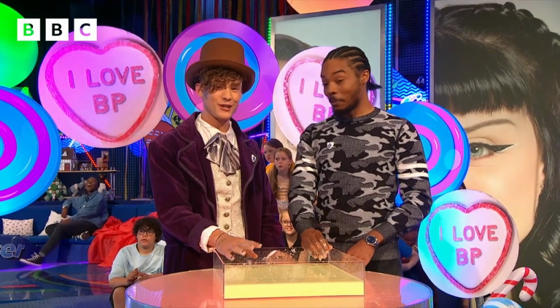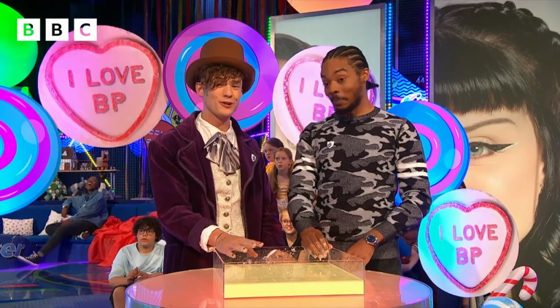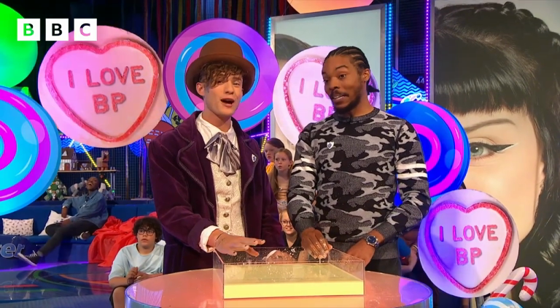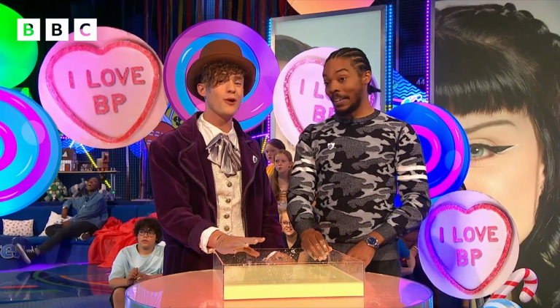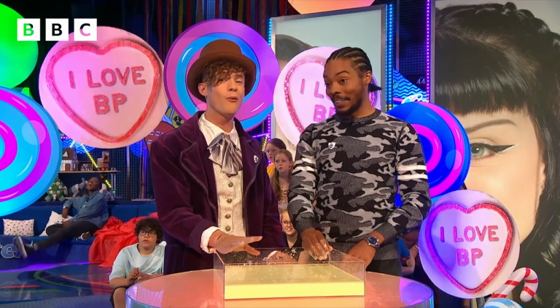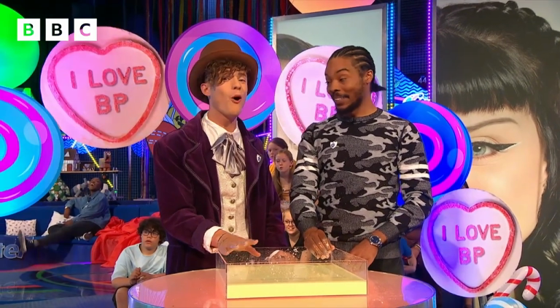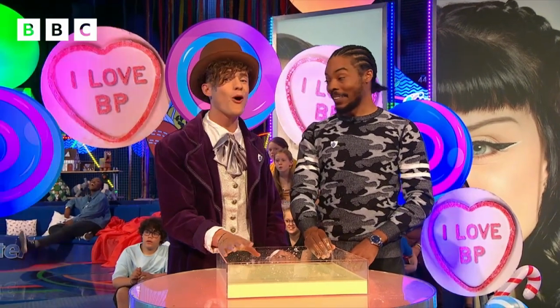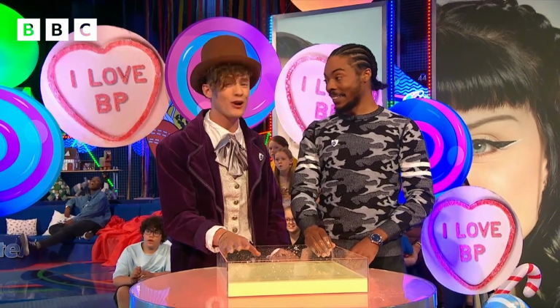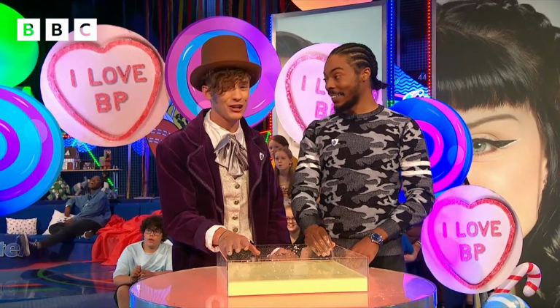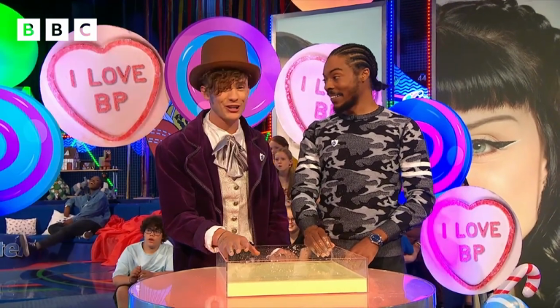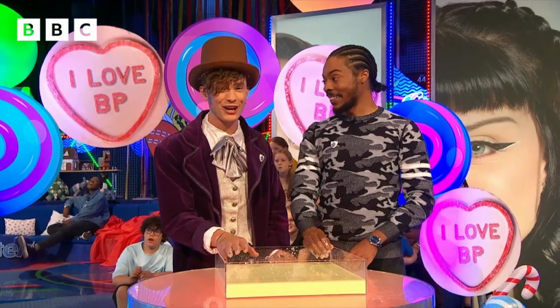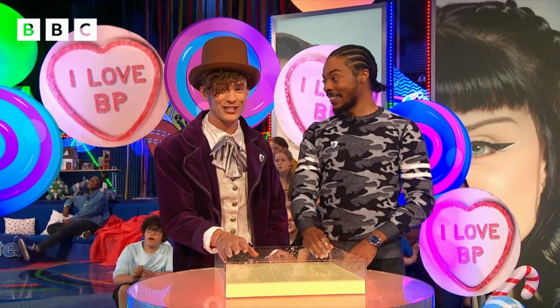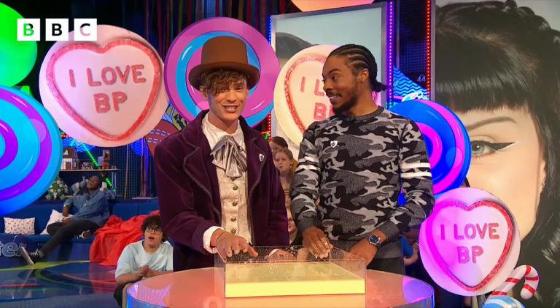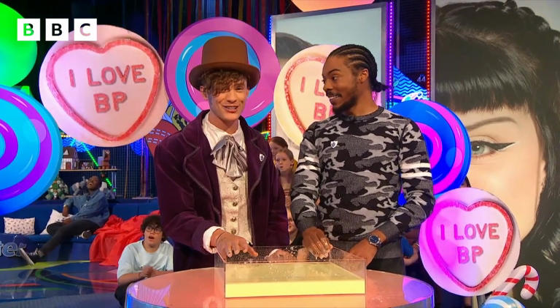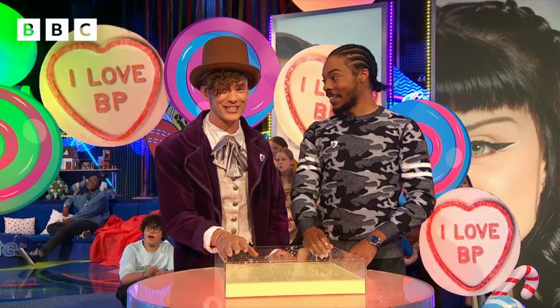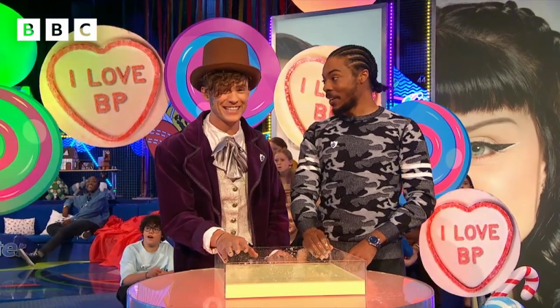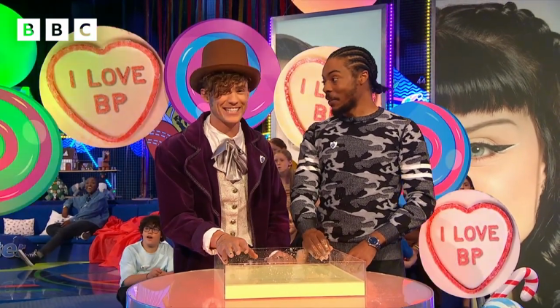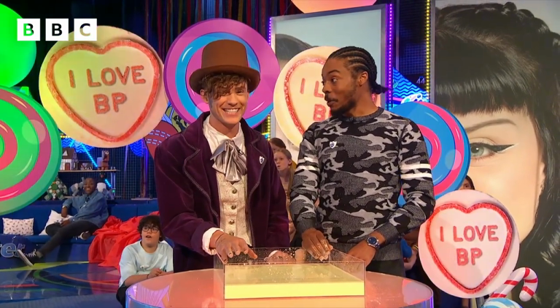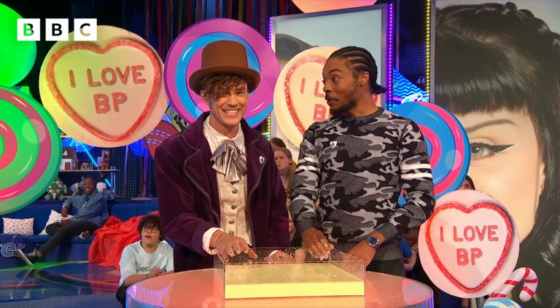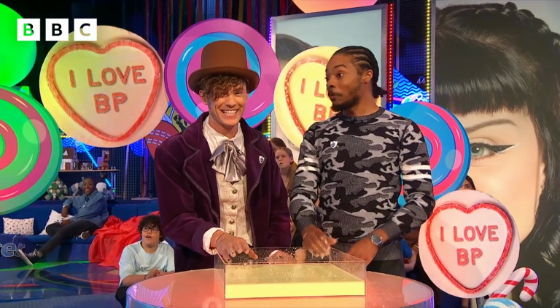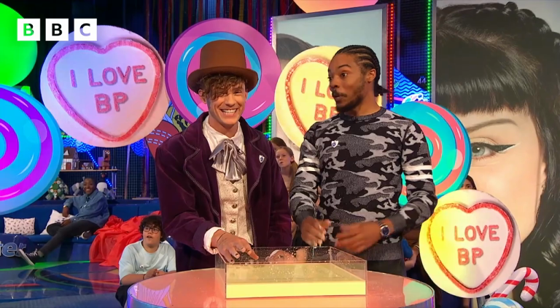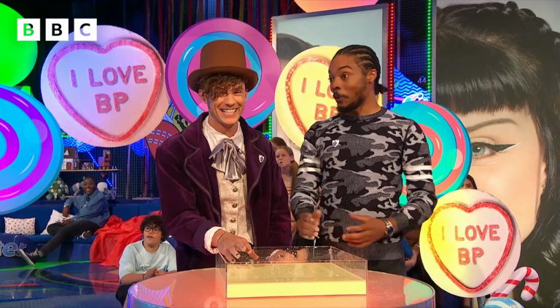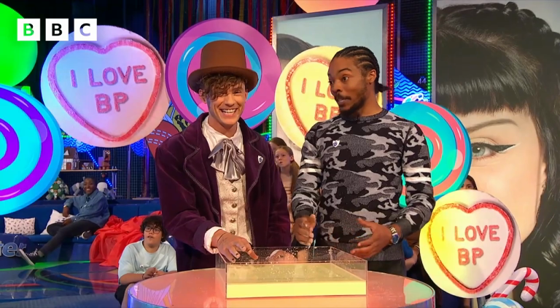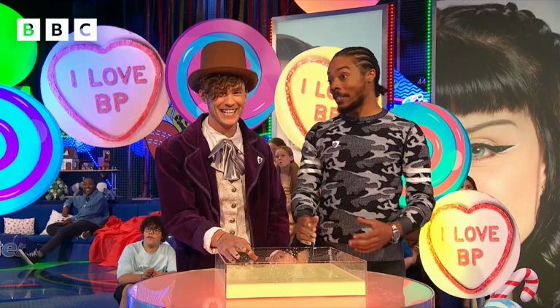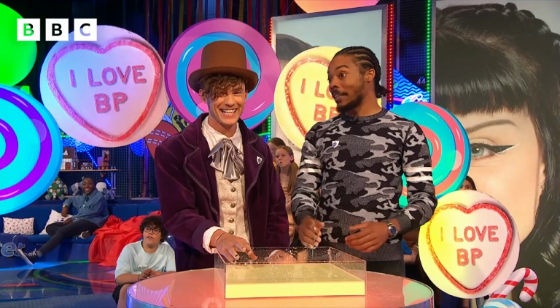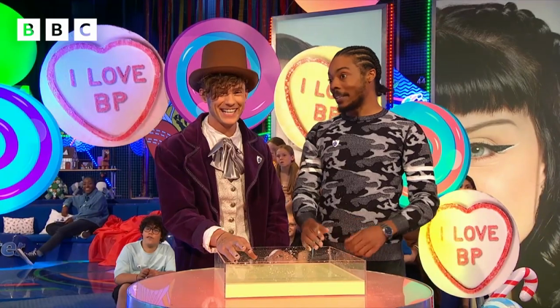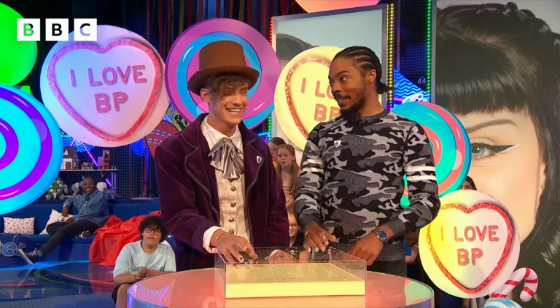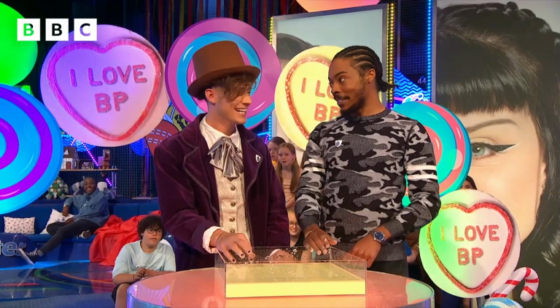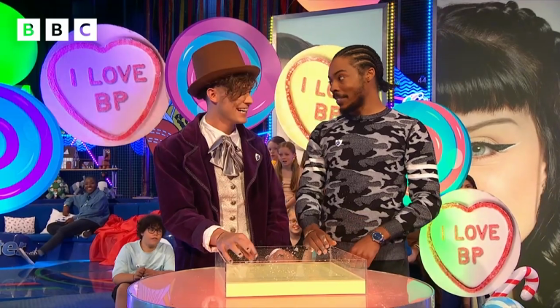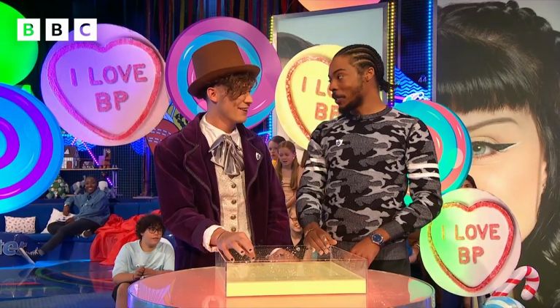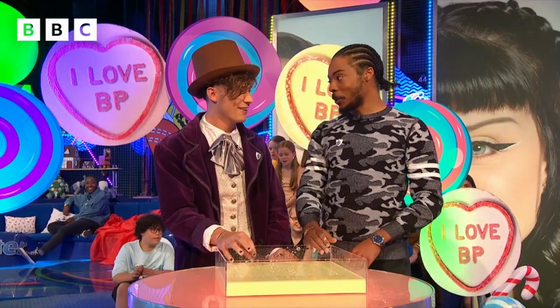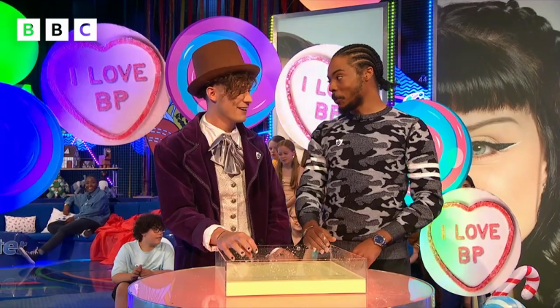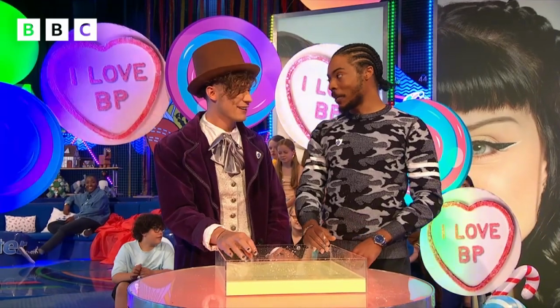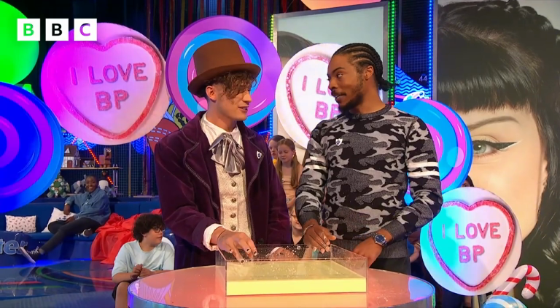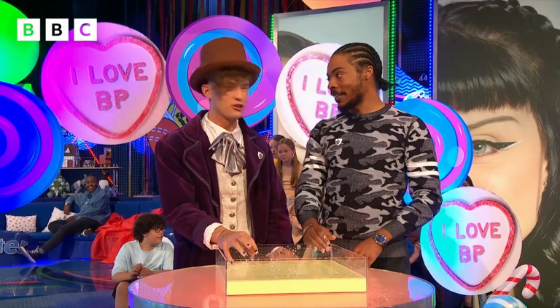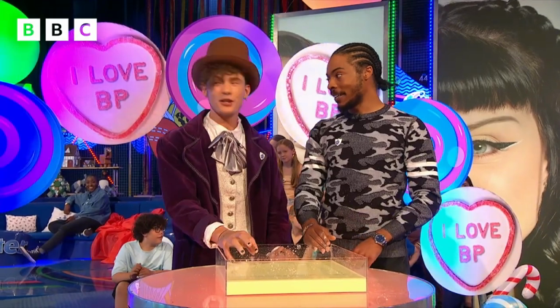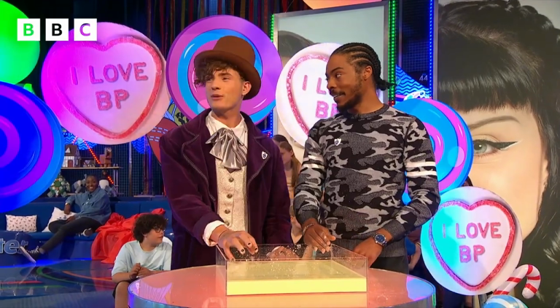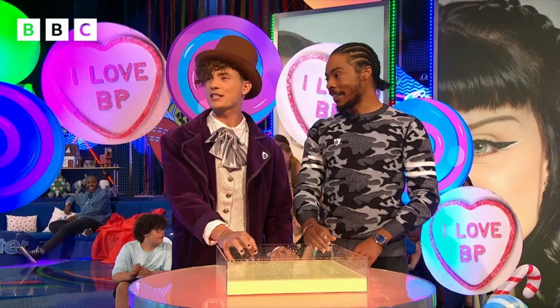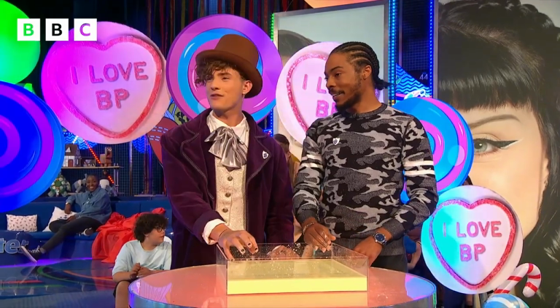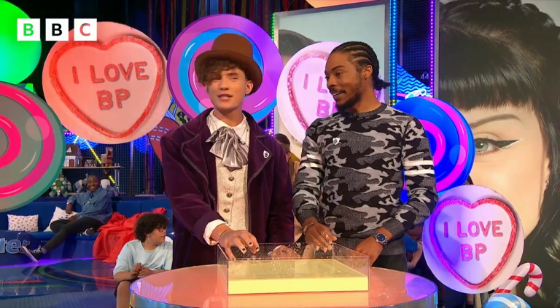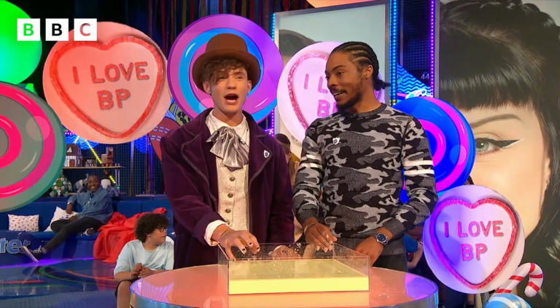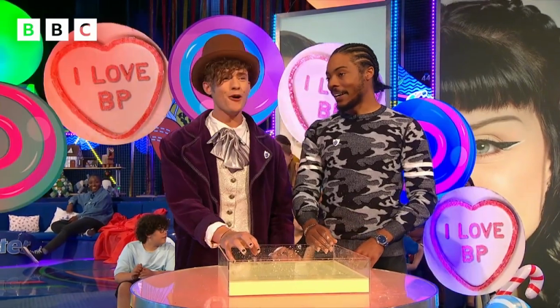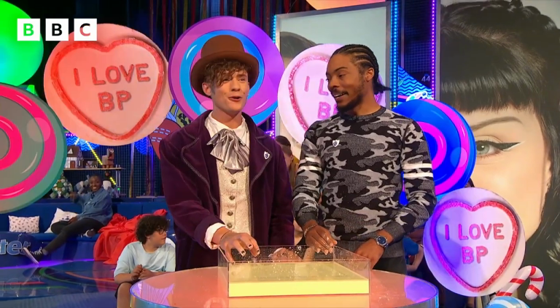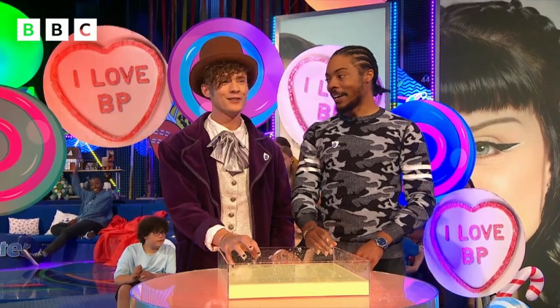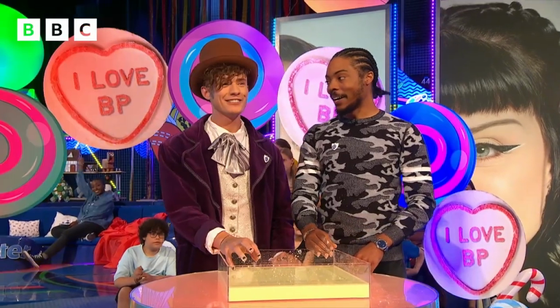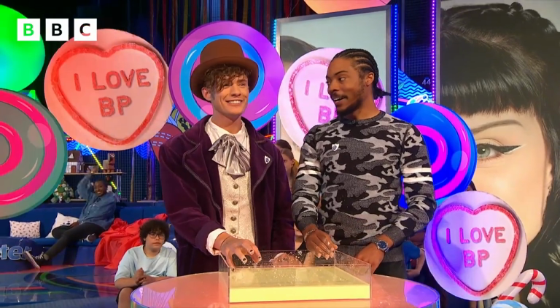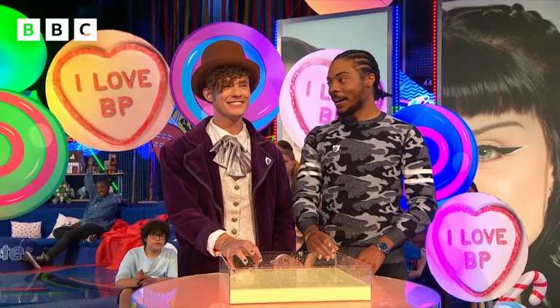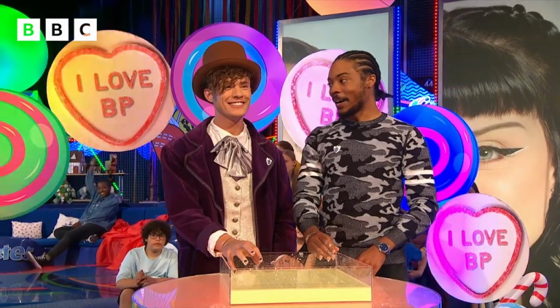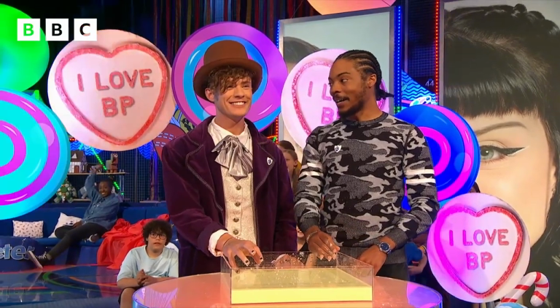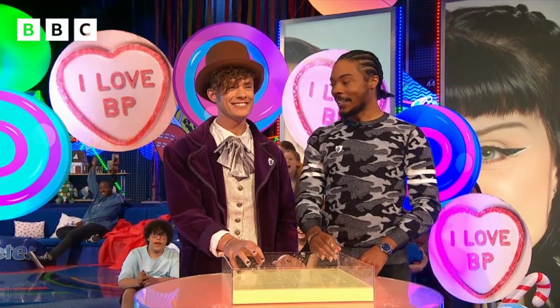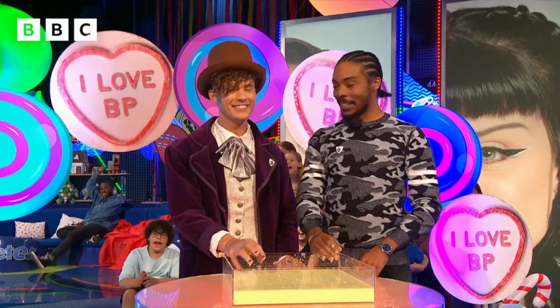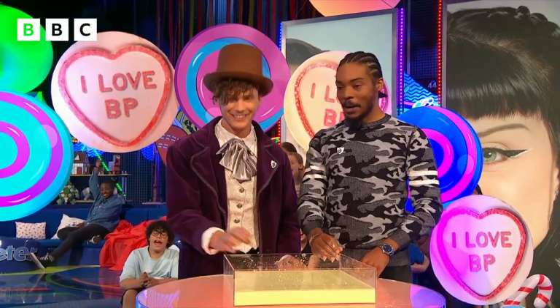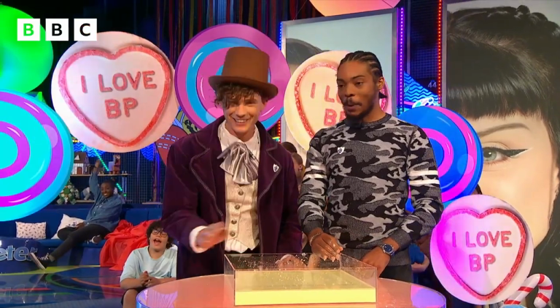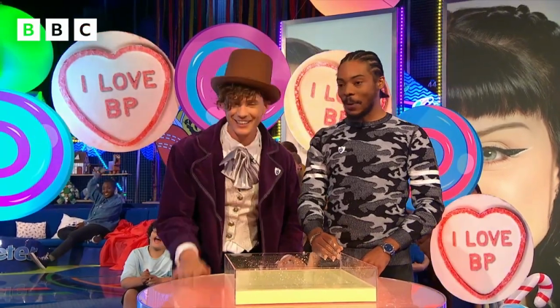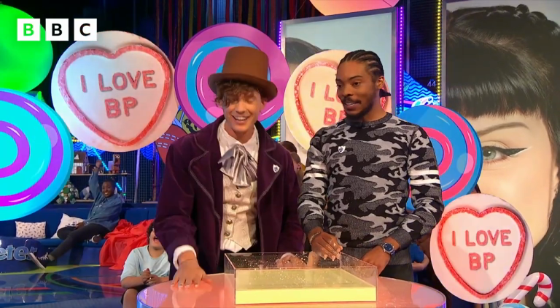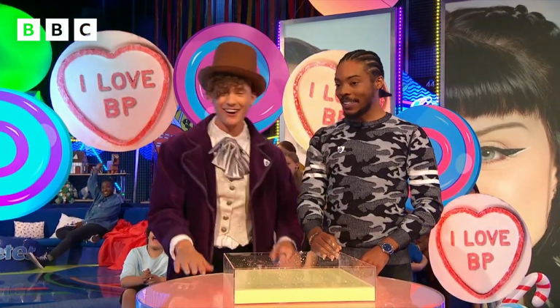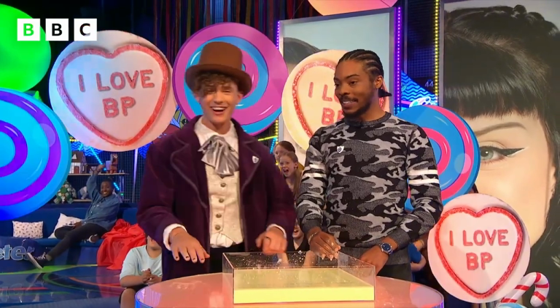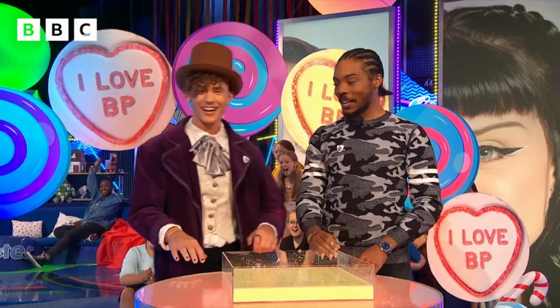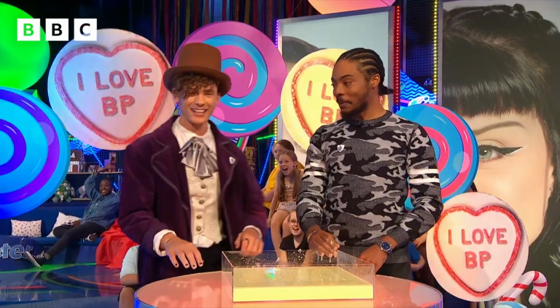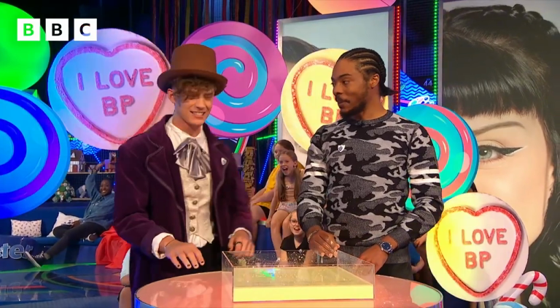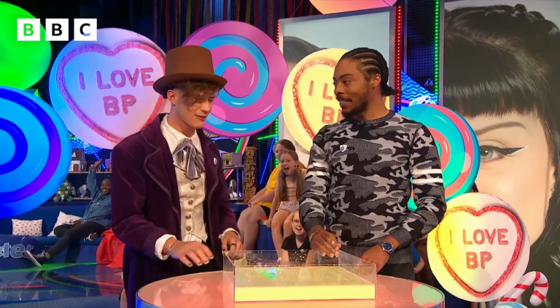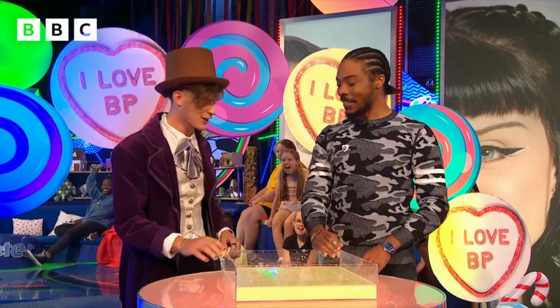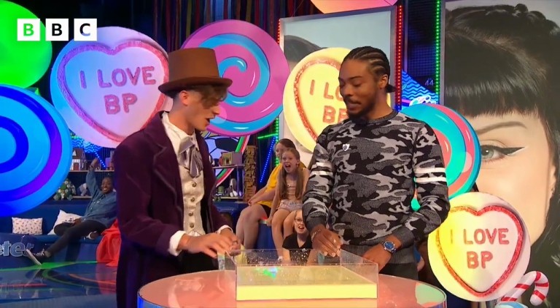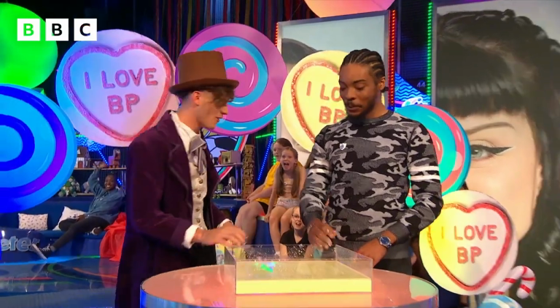Could I walk on the custard? Theoretically, yes, it should work. Do you think we should give it a go? Yeah. All right, let's give it a go.